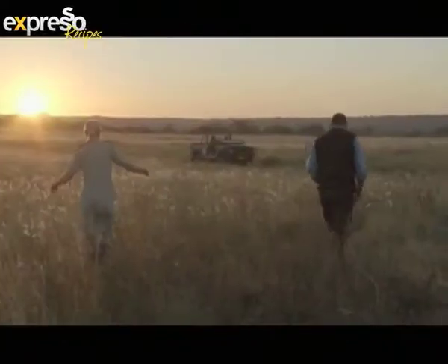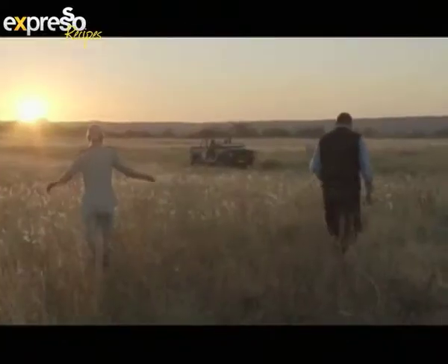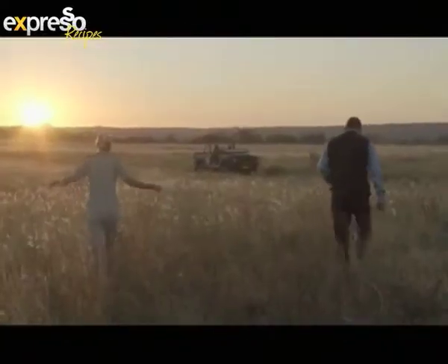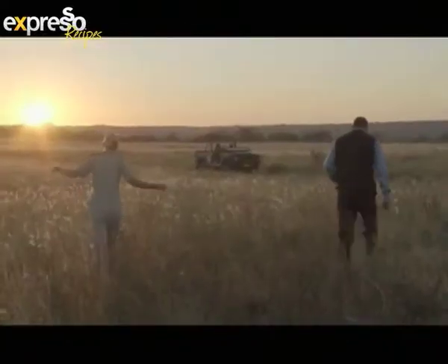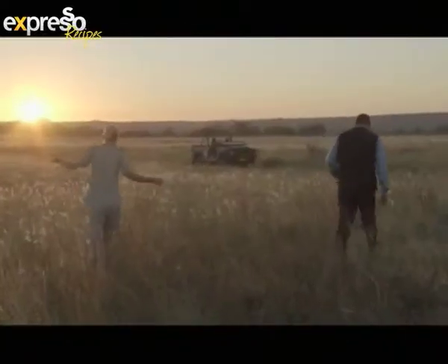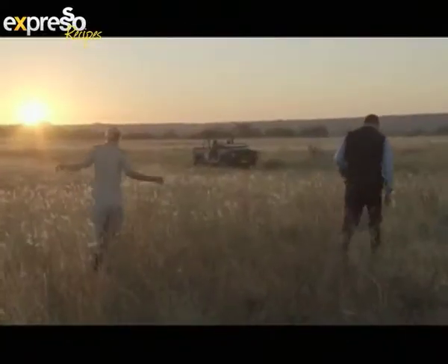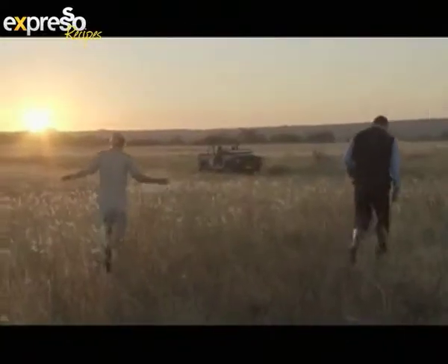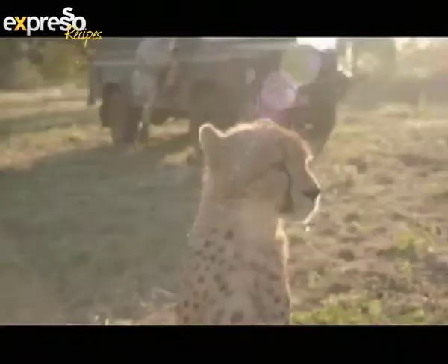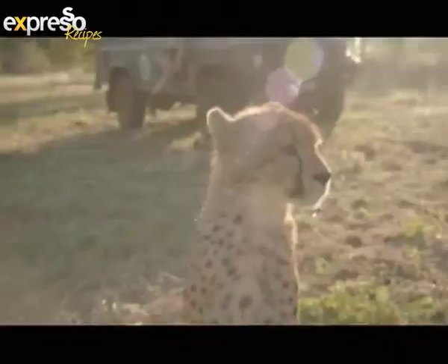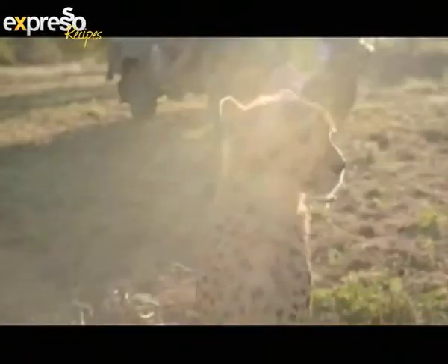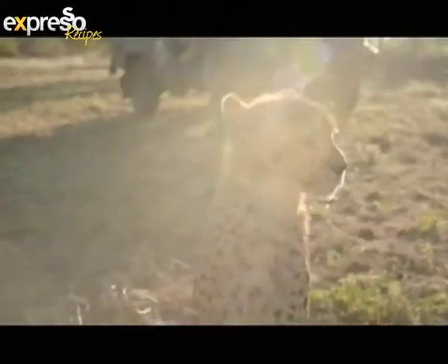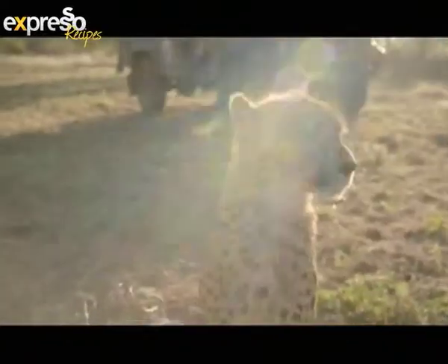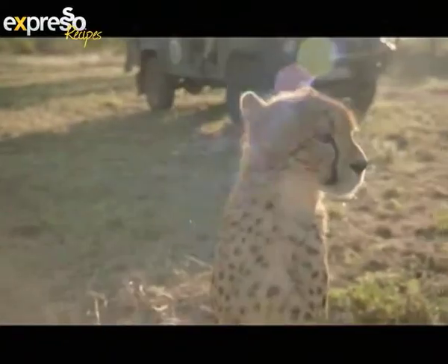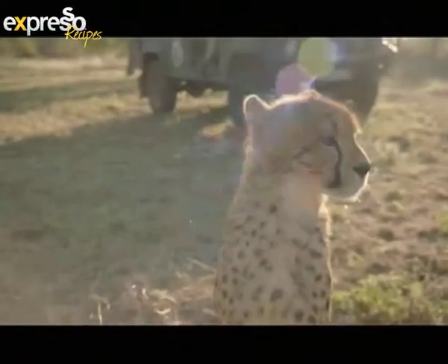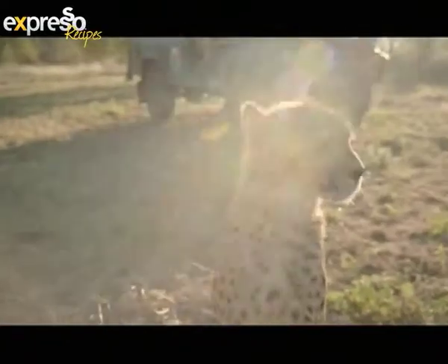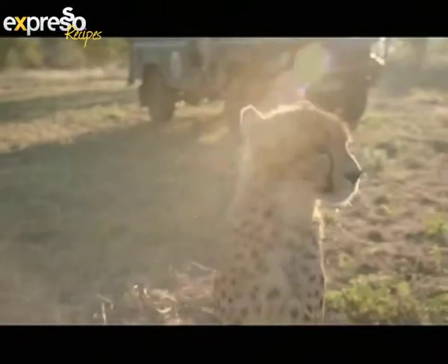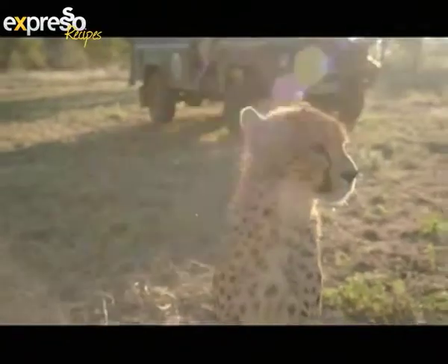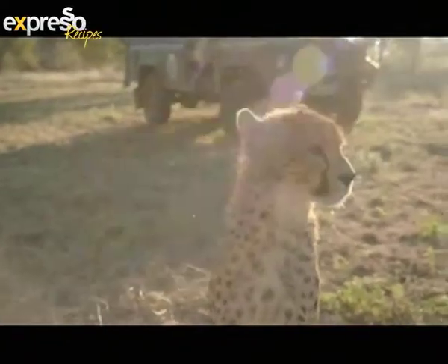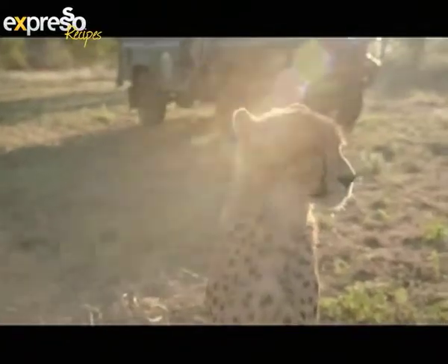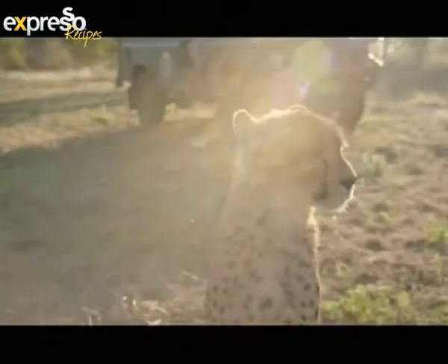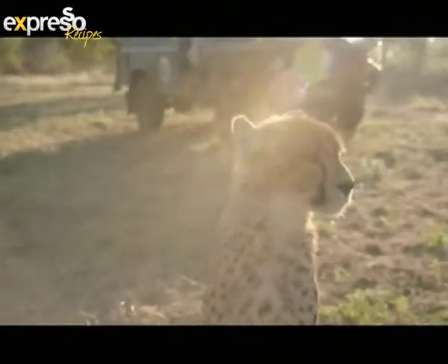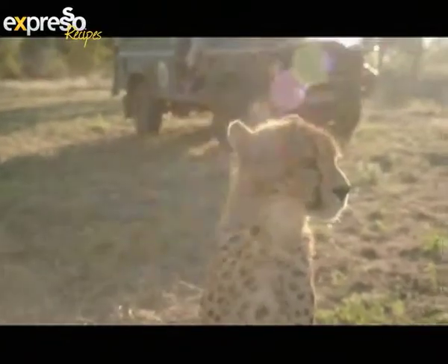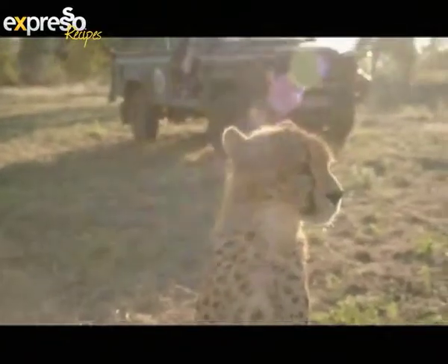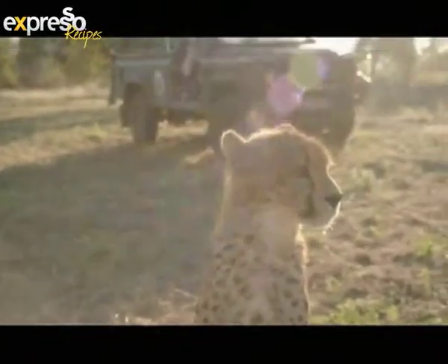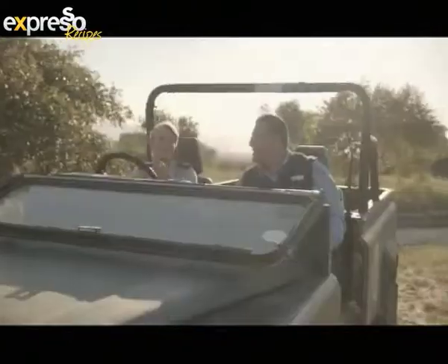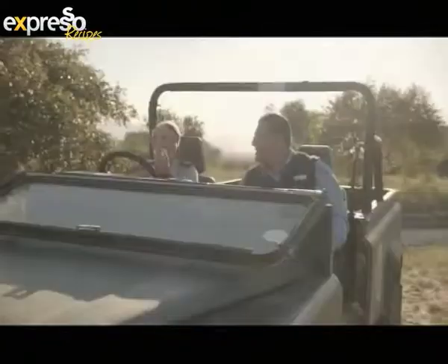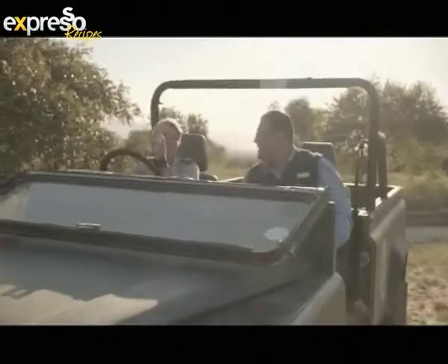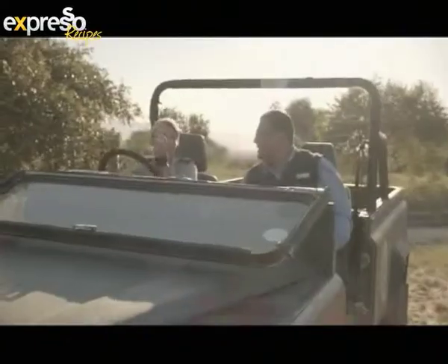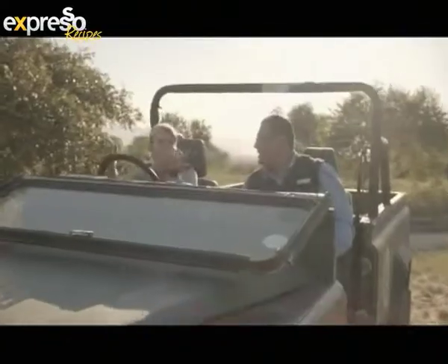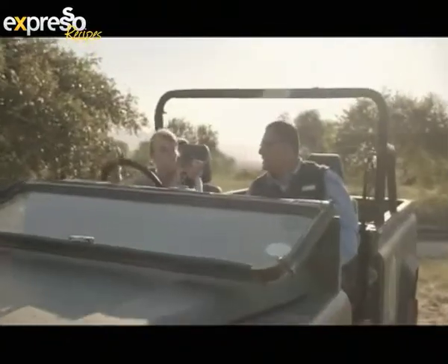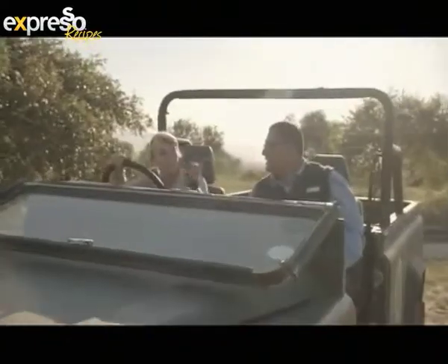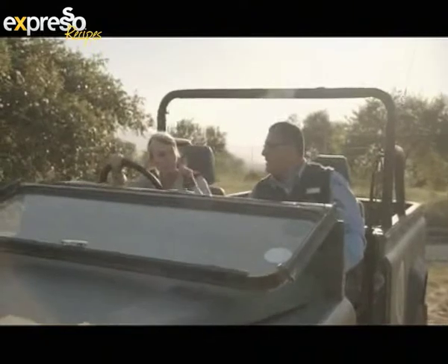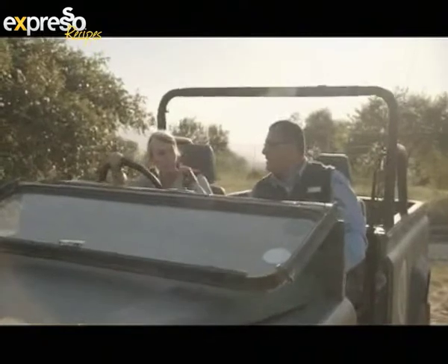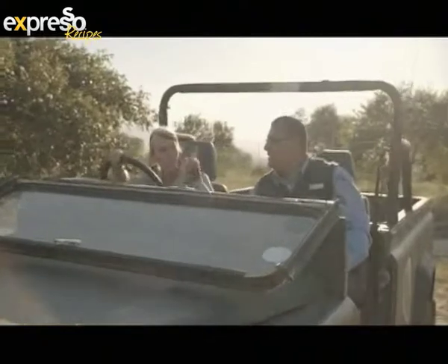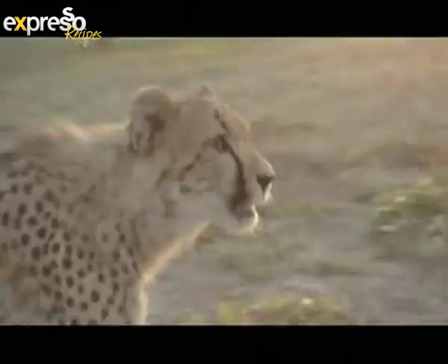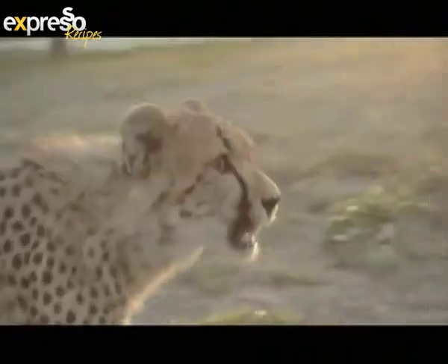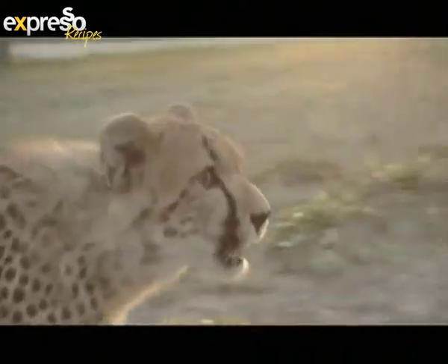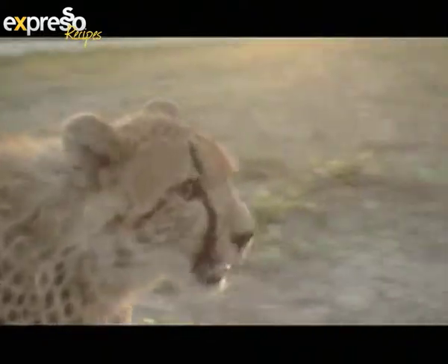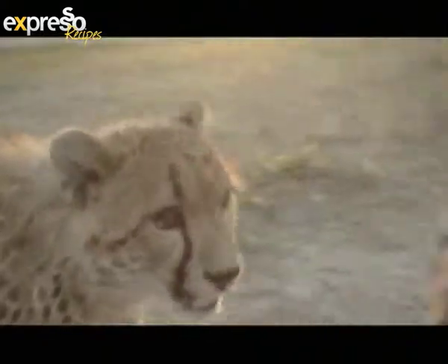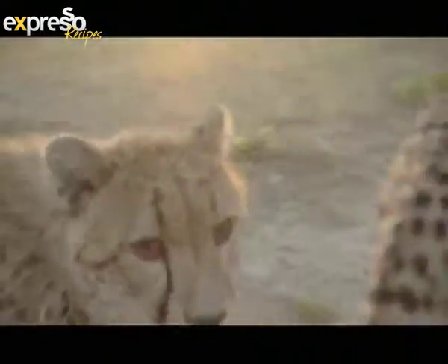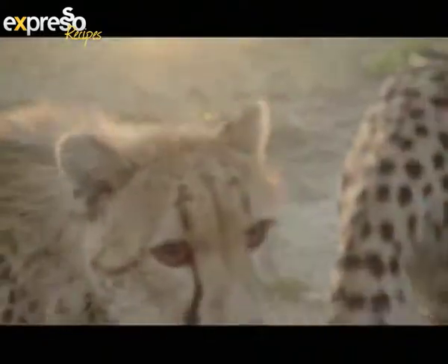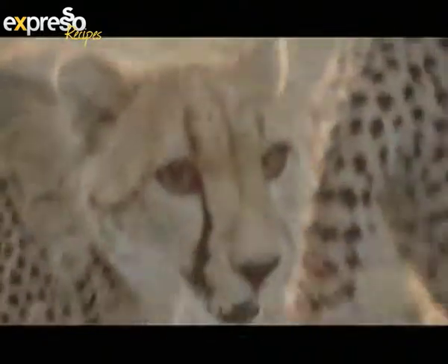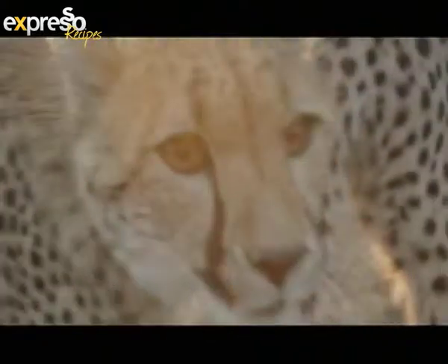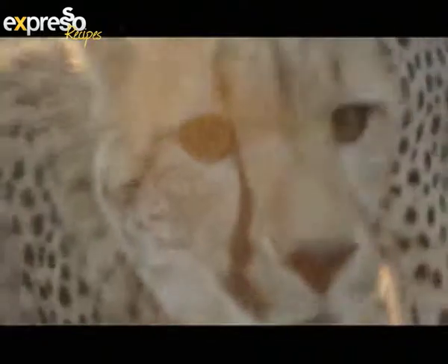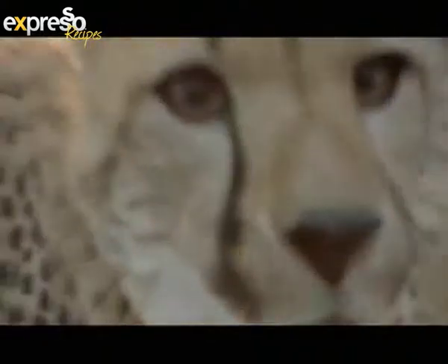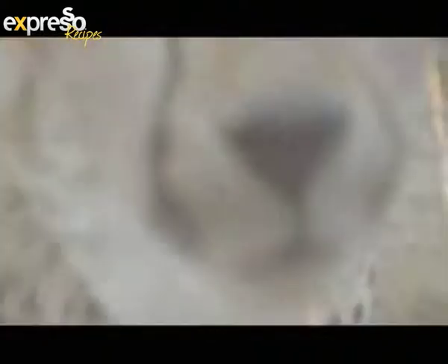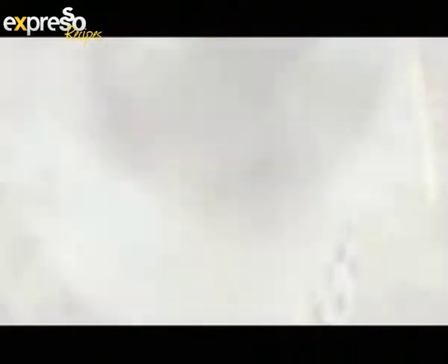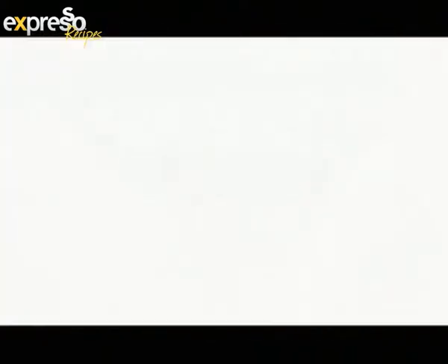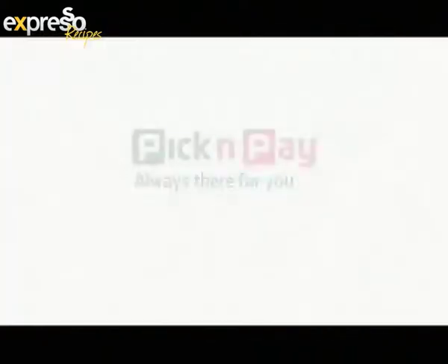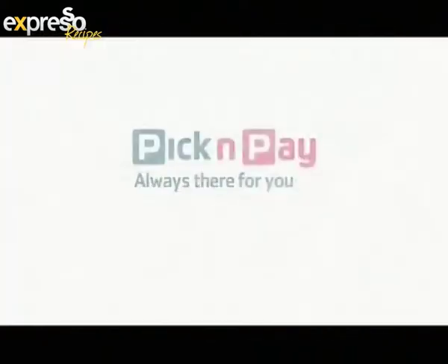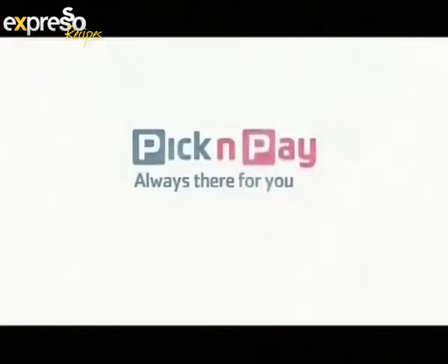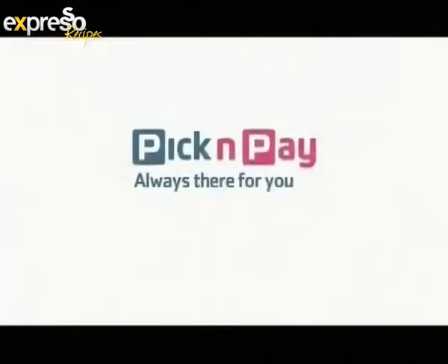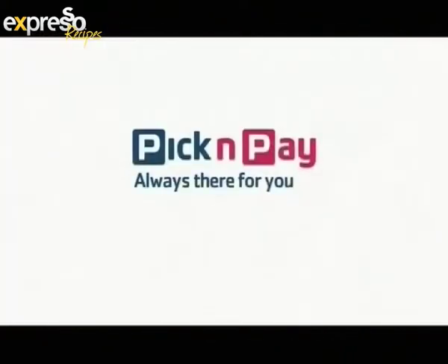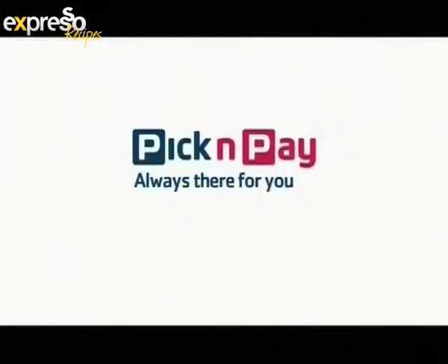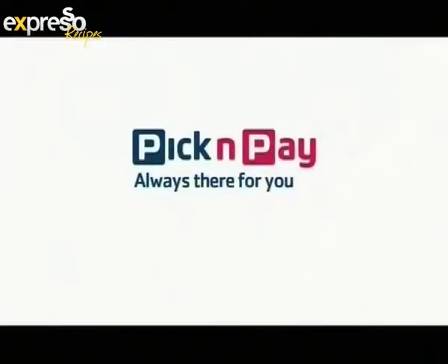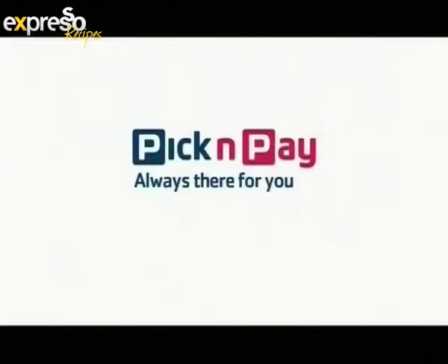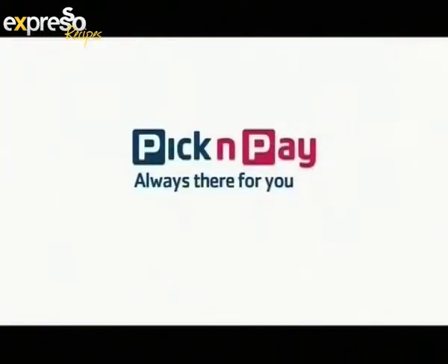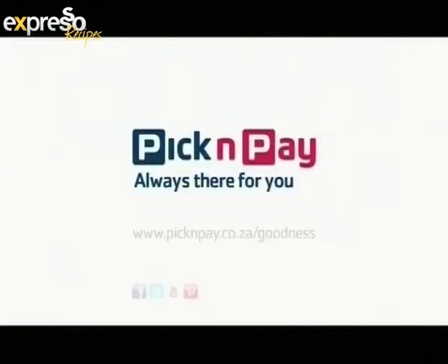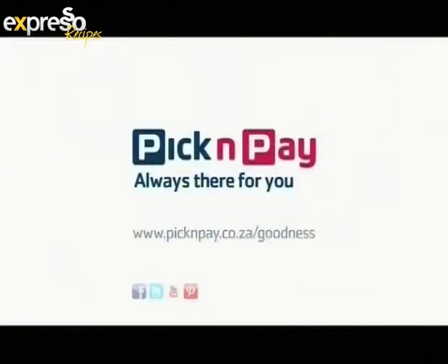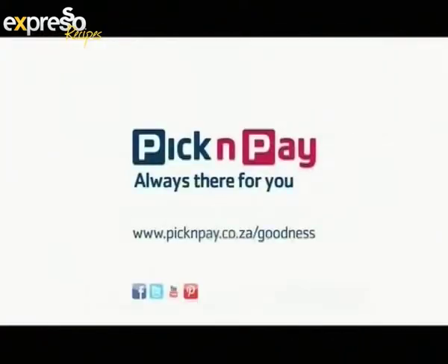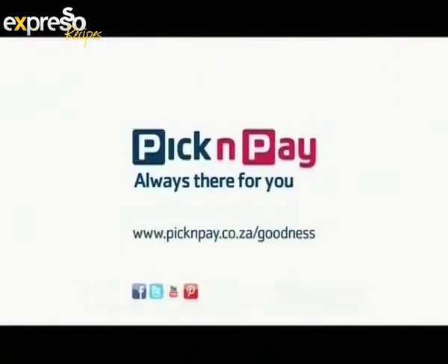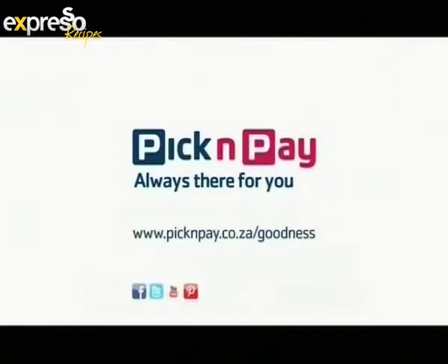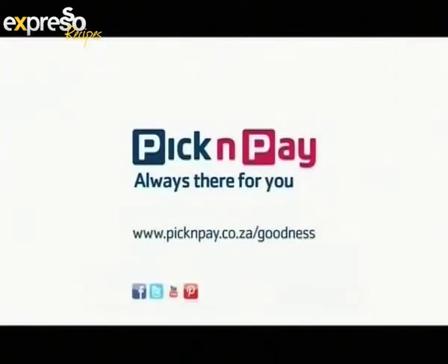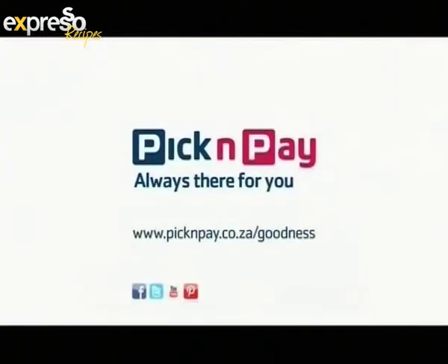By supporting the Hood Sprite Endangered Species Centre, that's where we found goodness. Pick and Pay, always there for you.